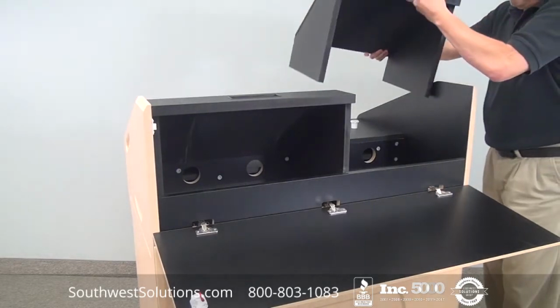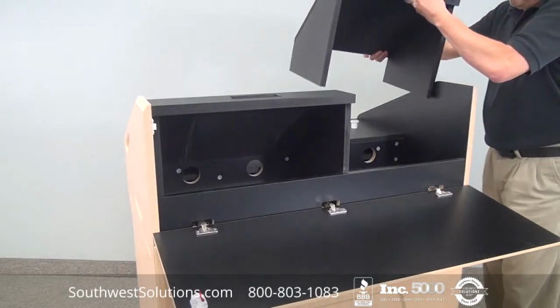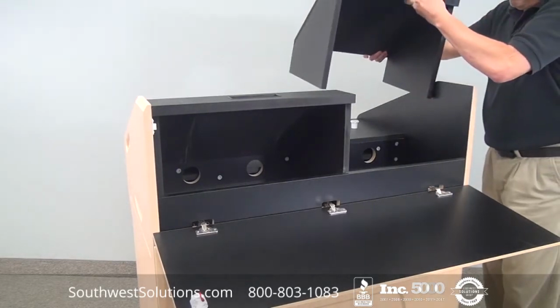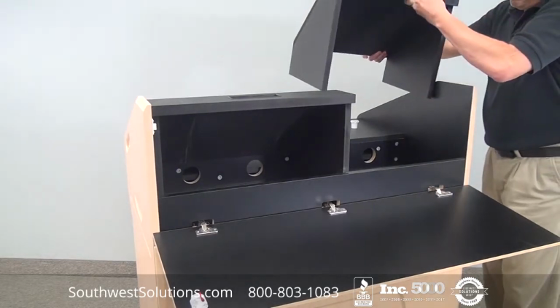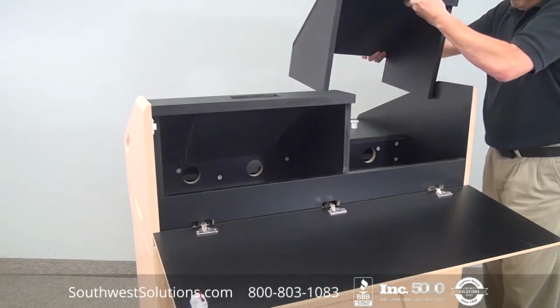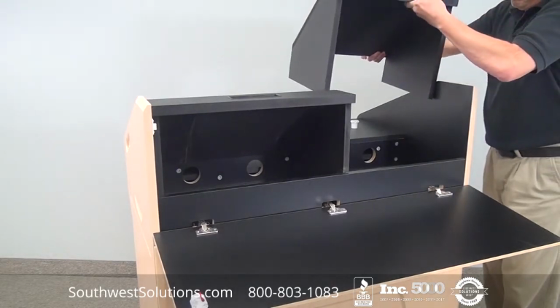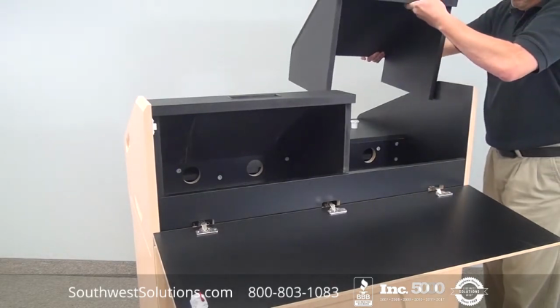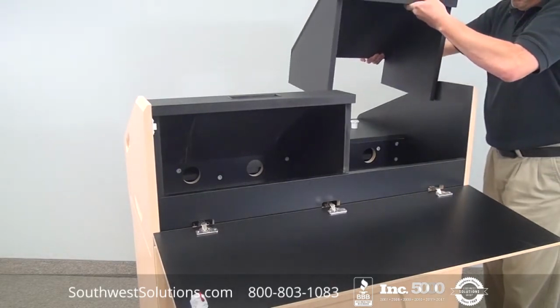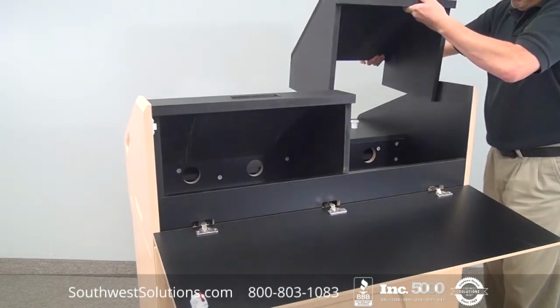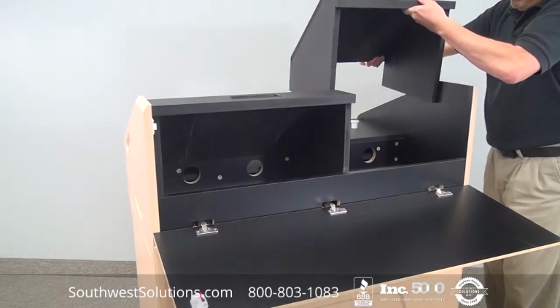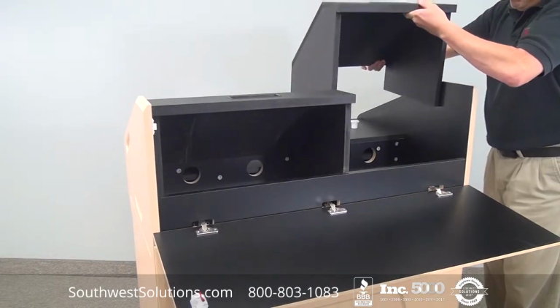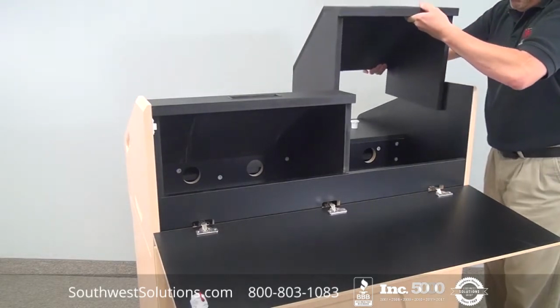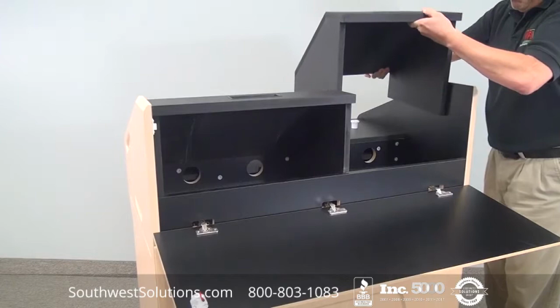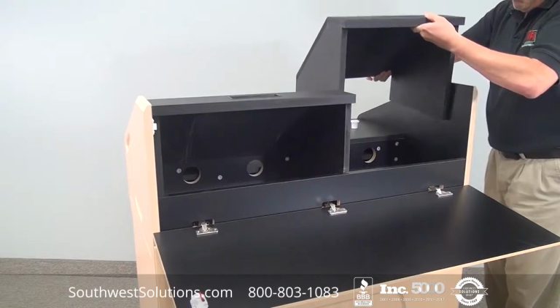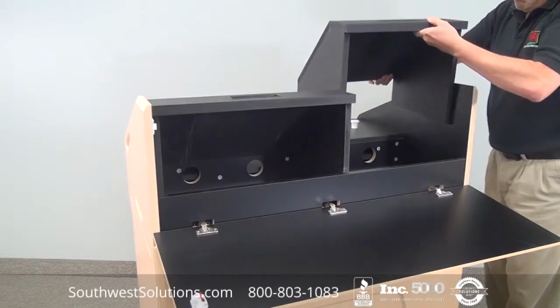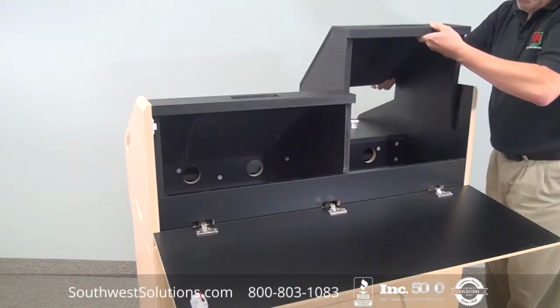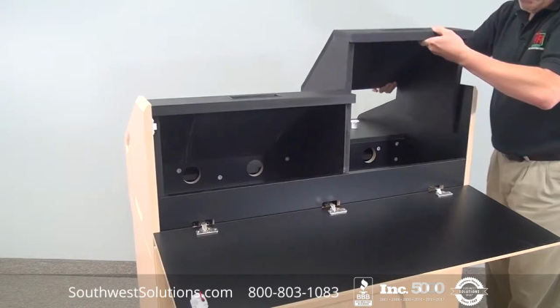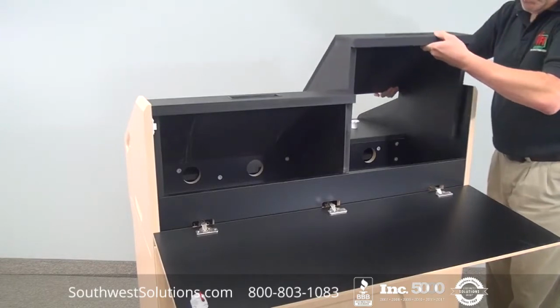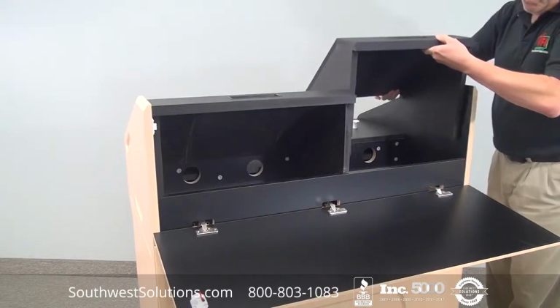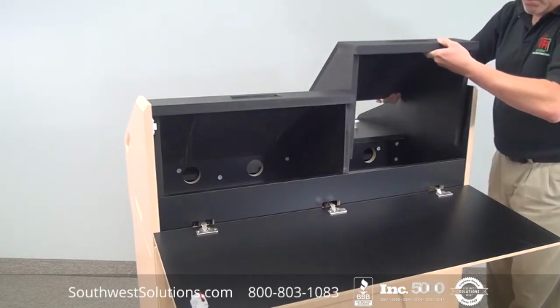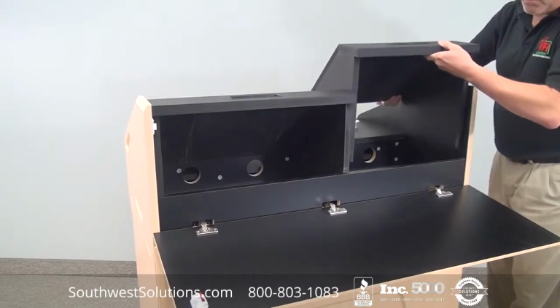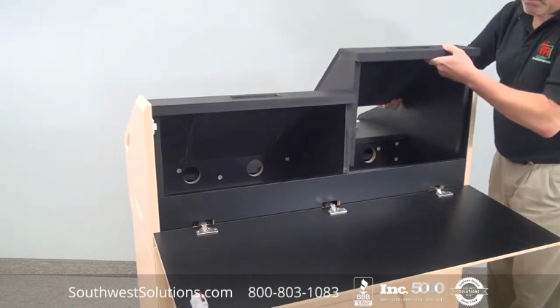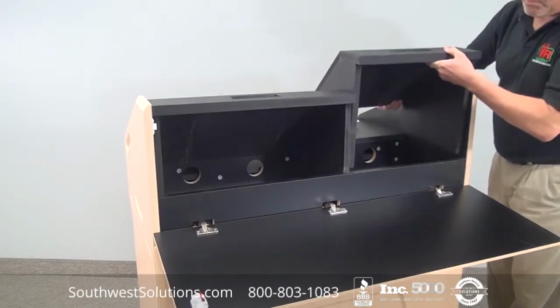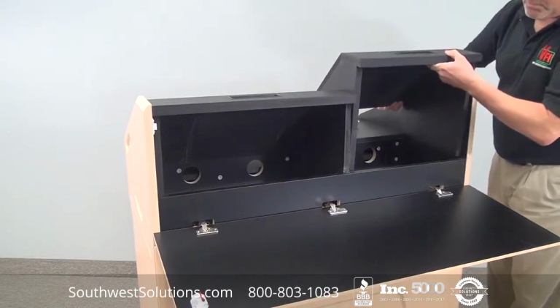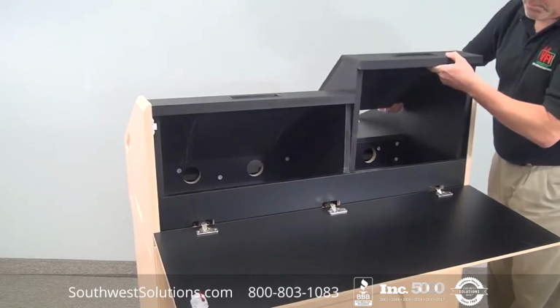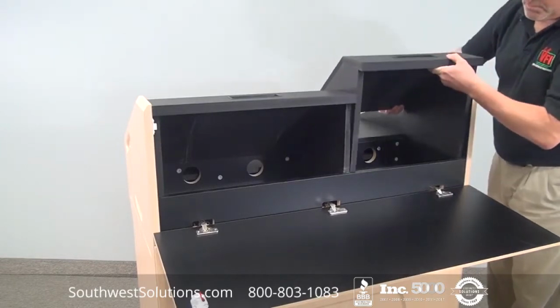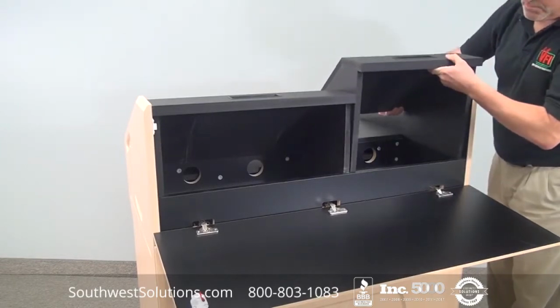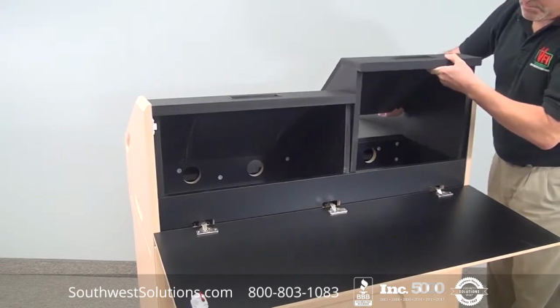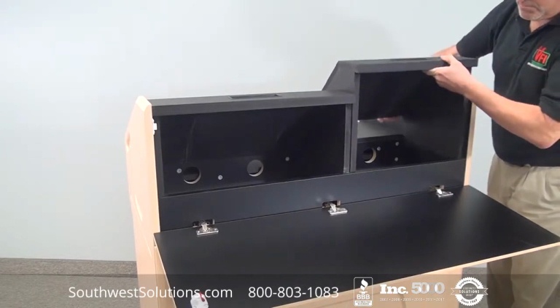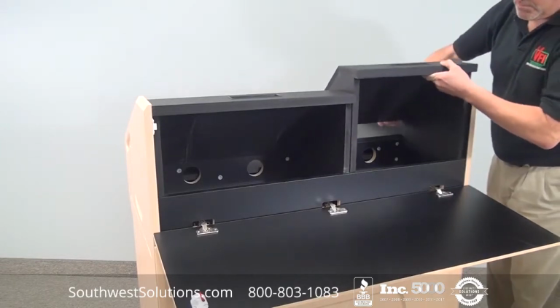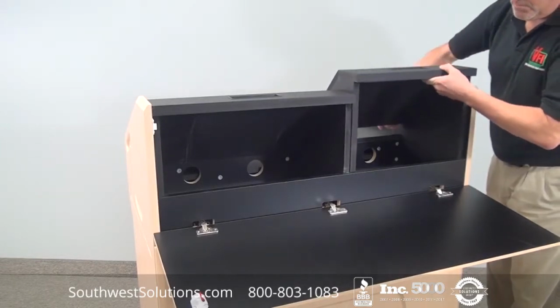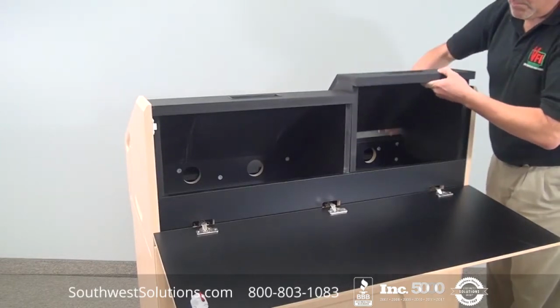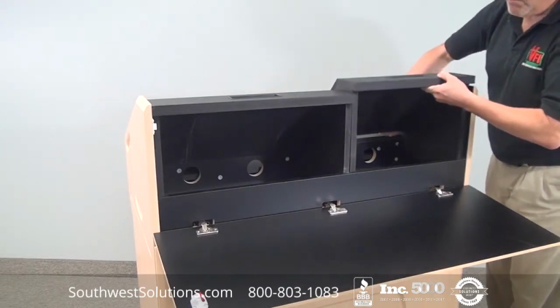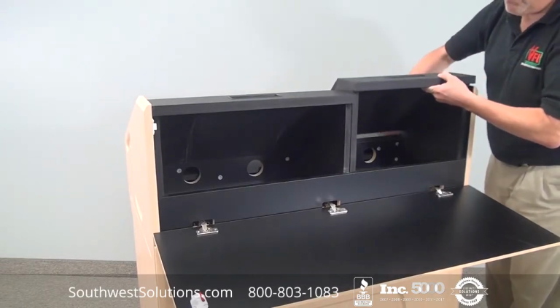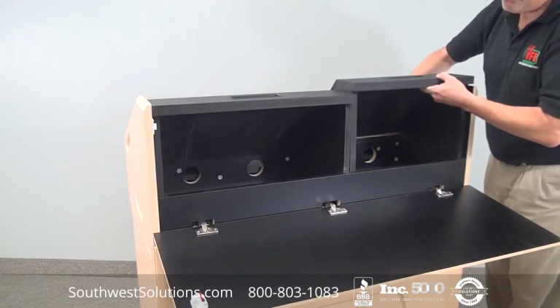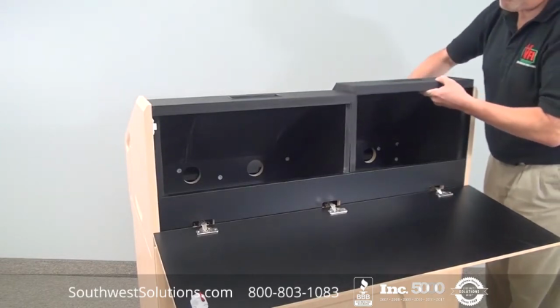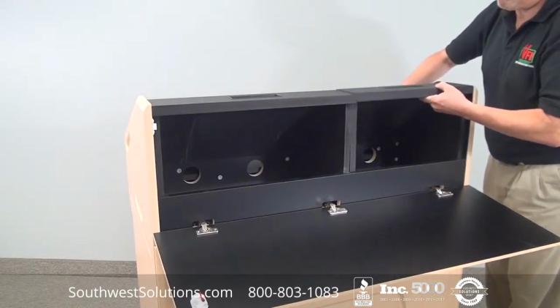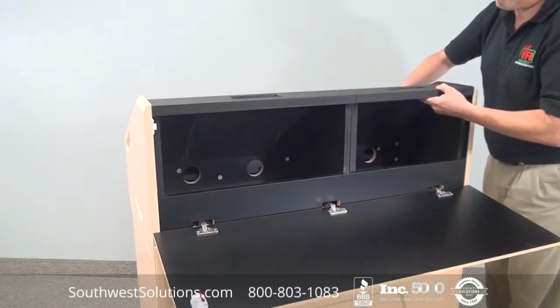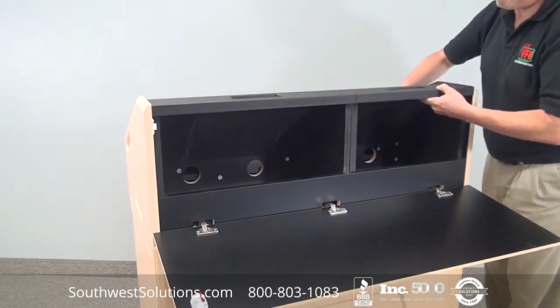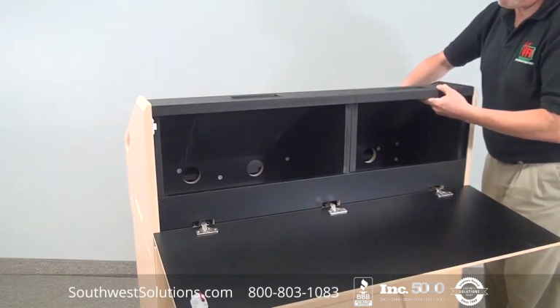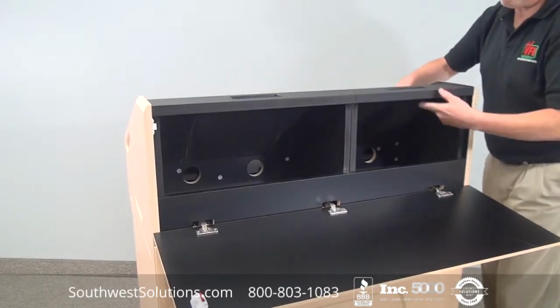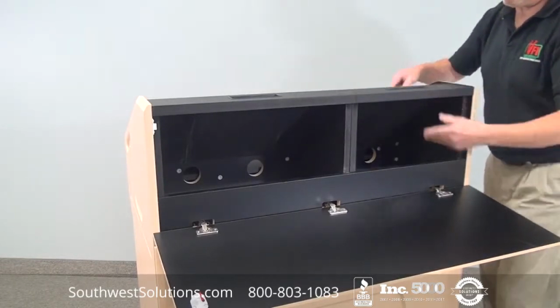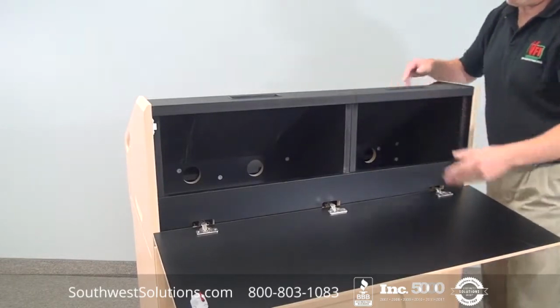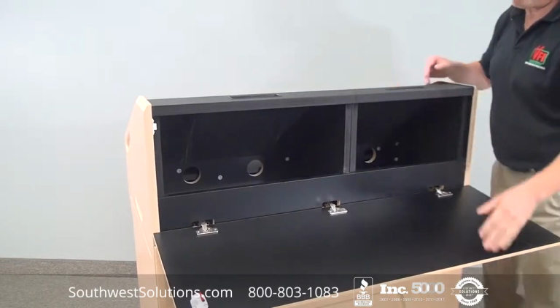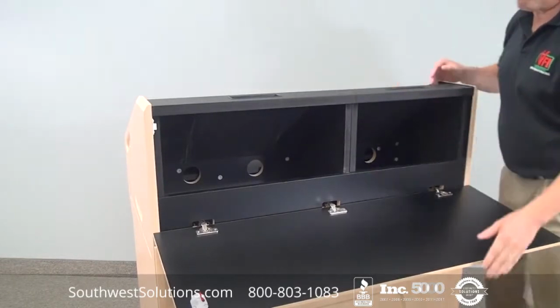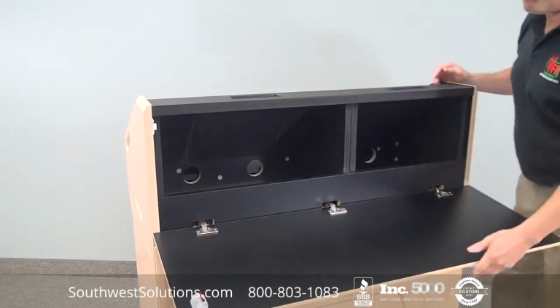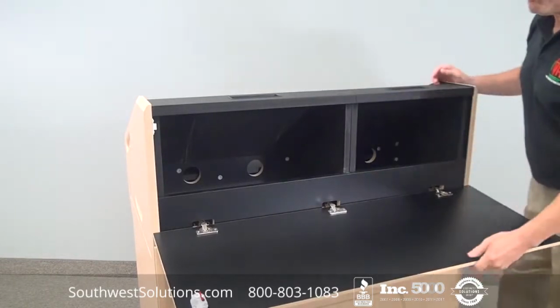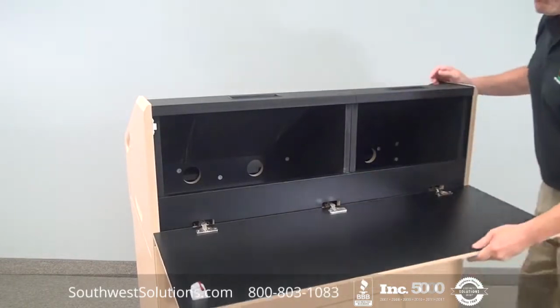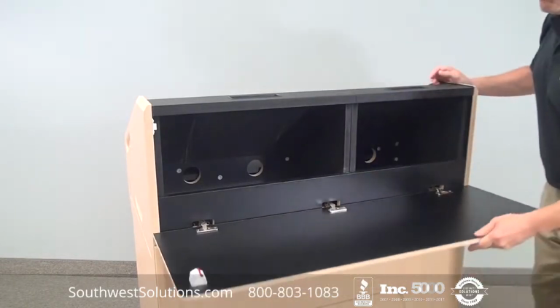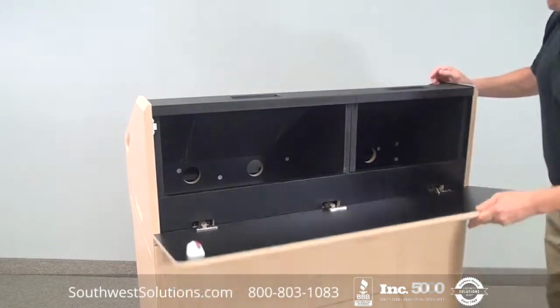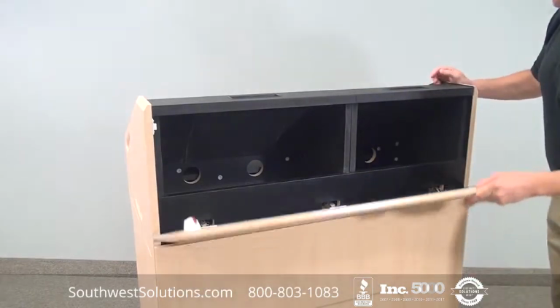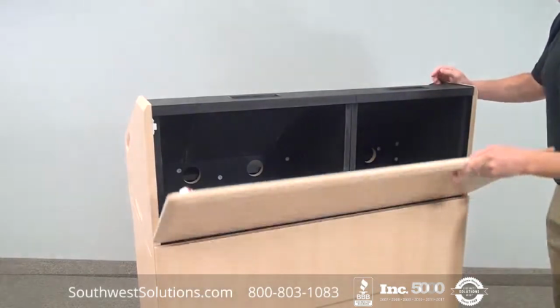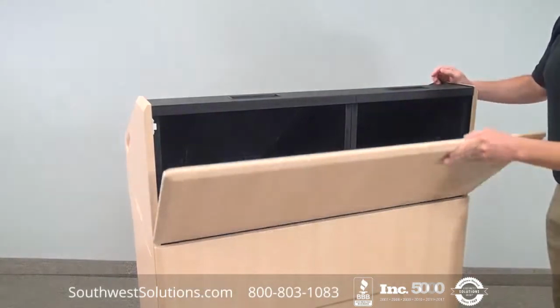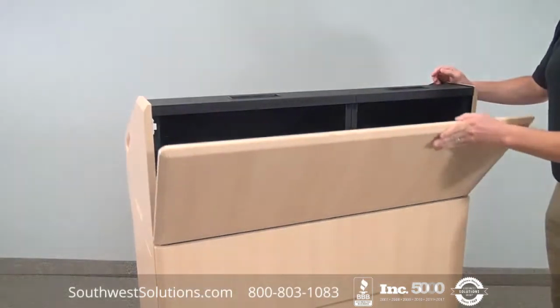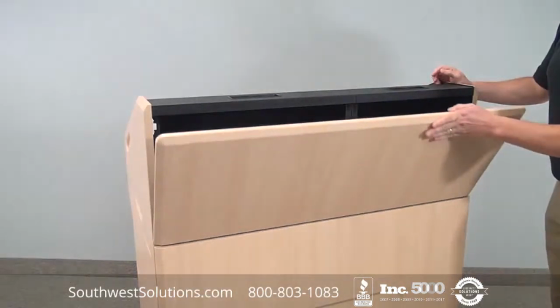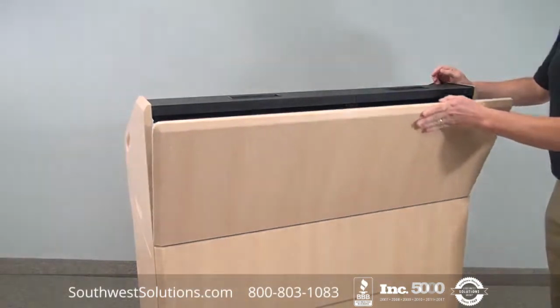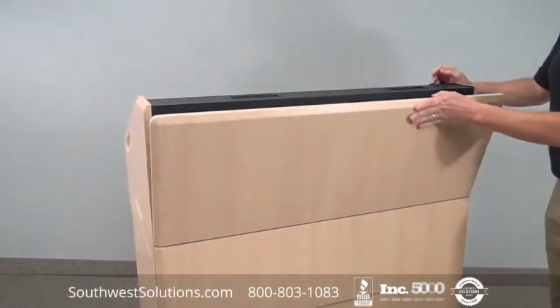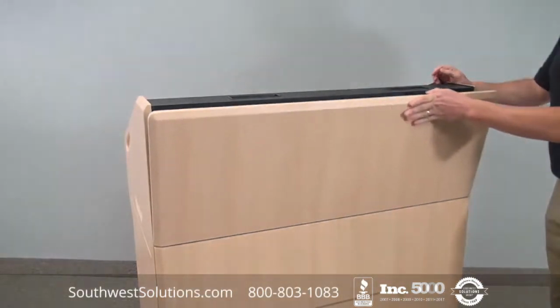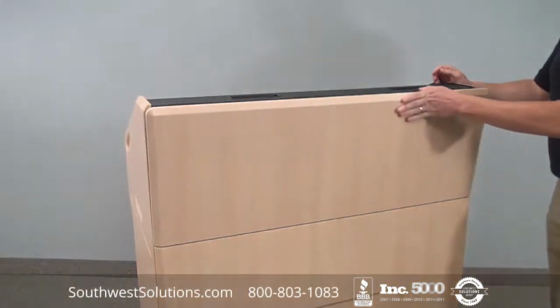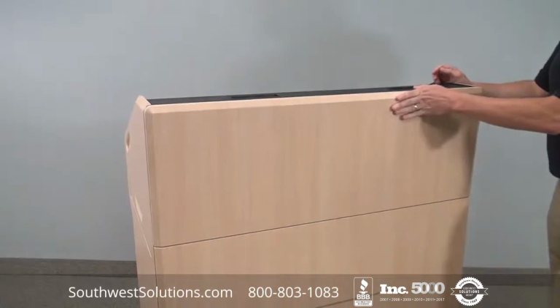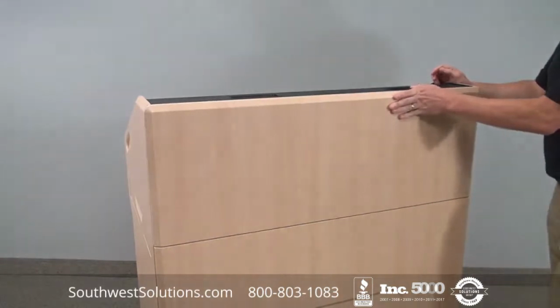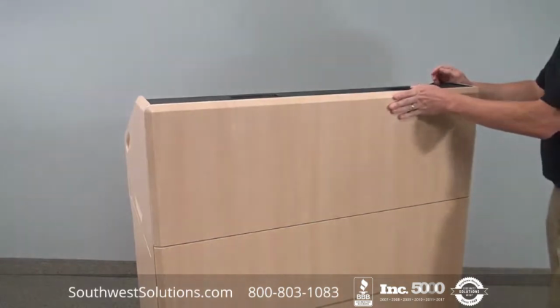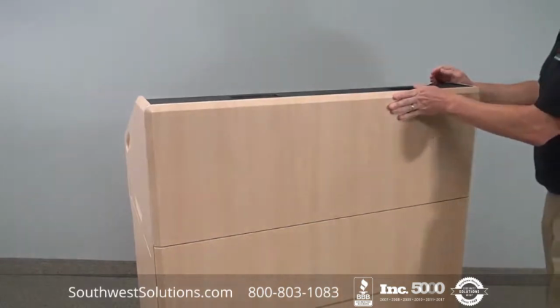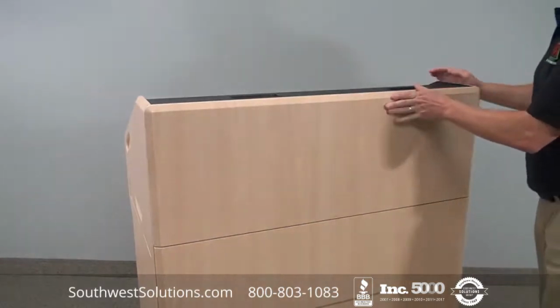We will pre-cut these units so your electronics, when it arrives on site, just pops into the podium and you're done.